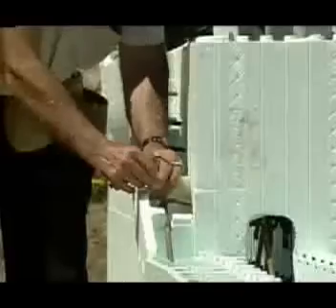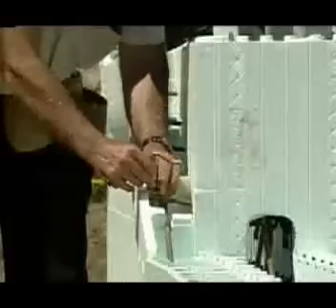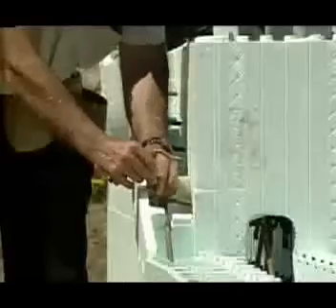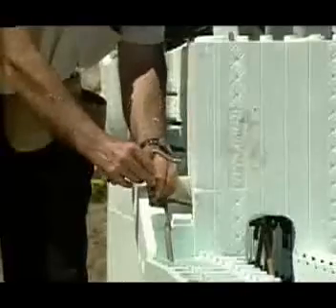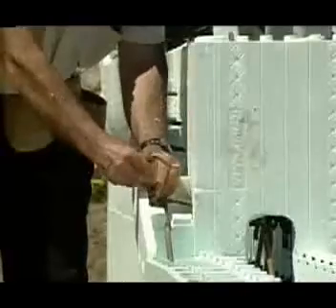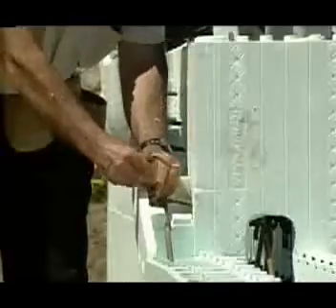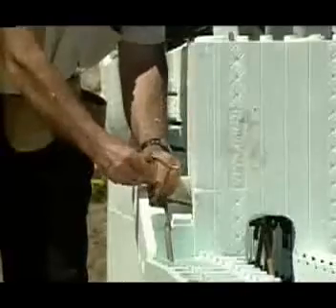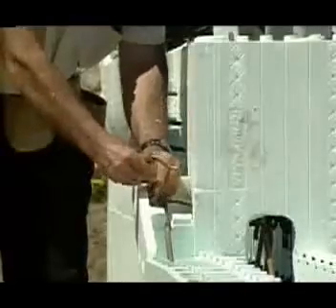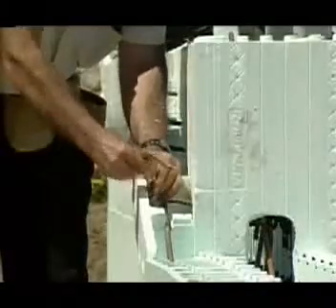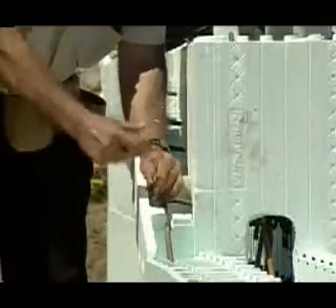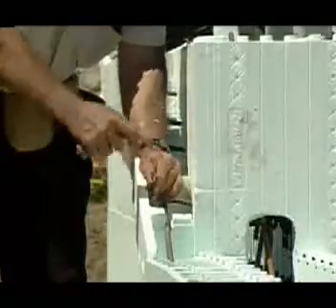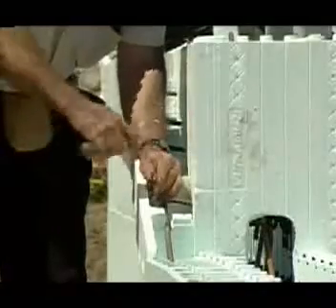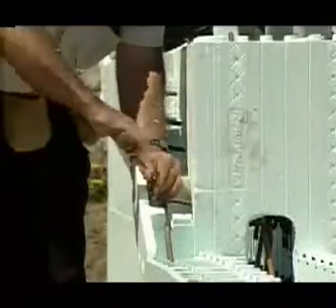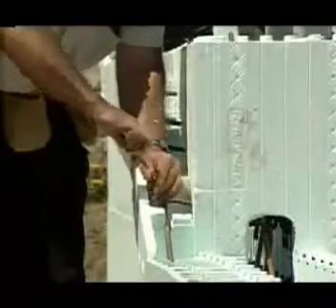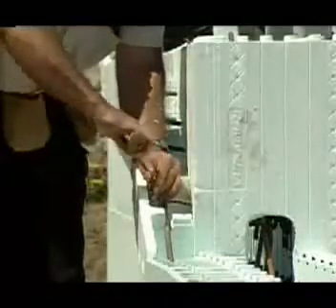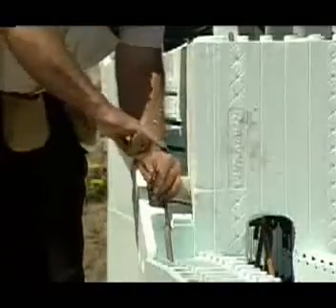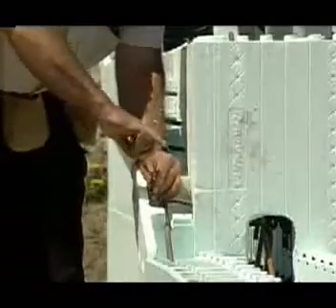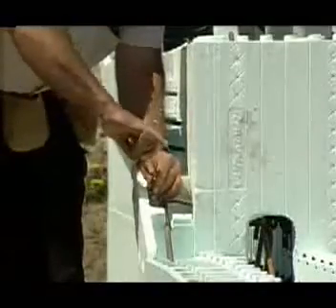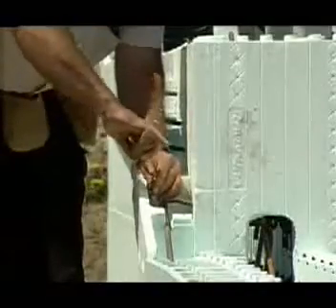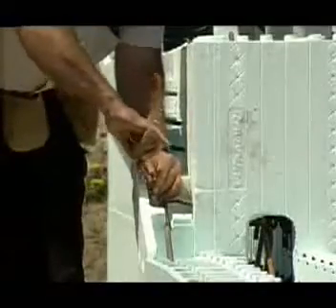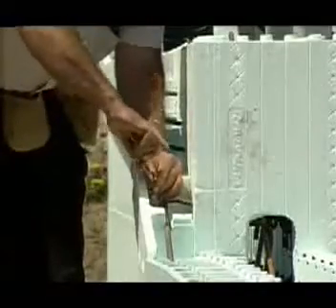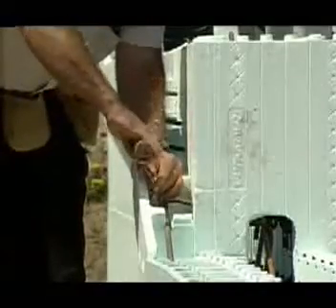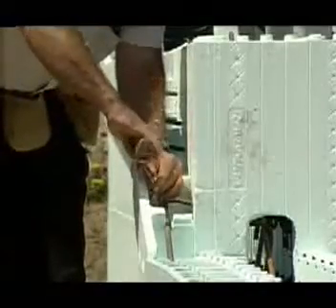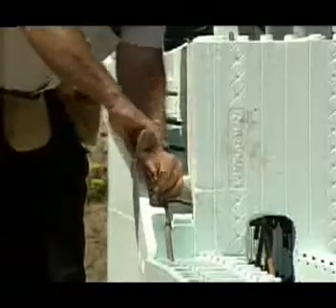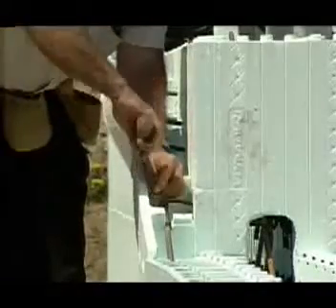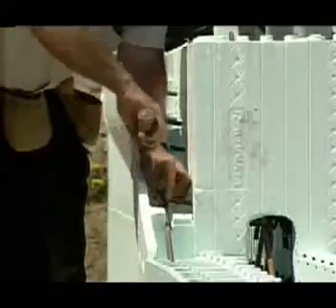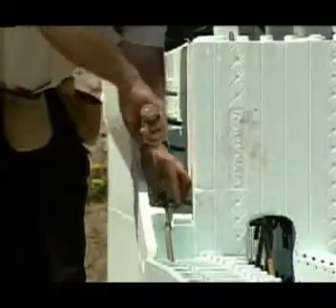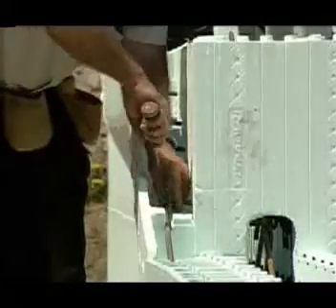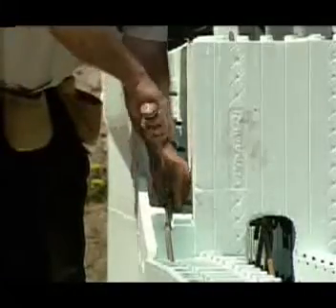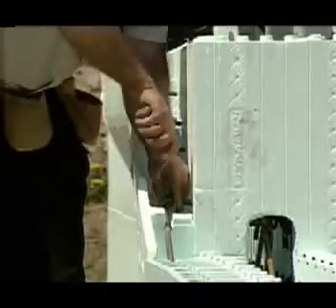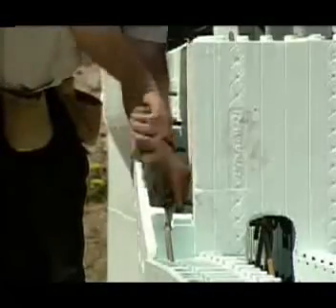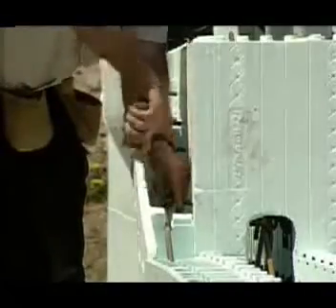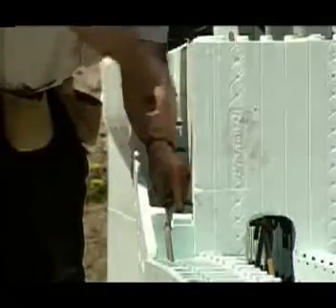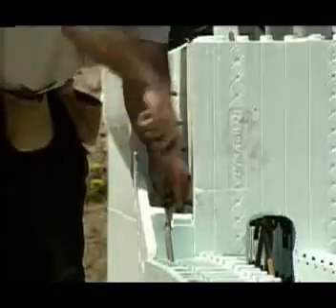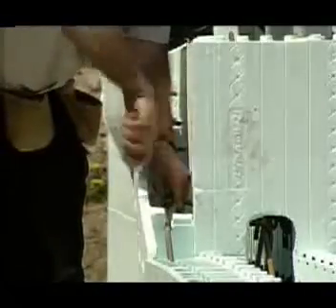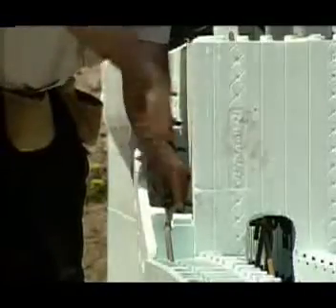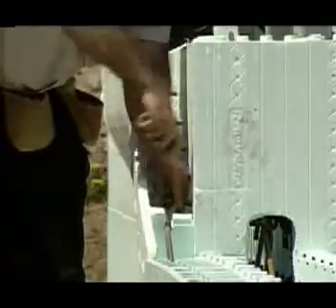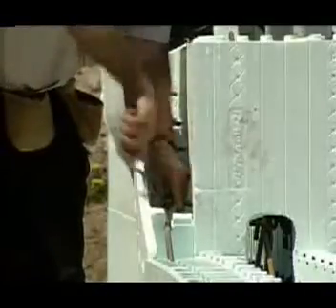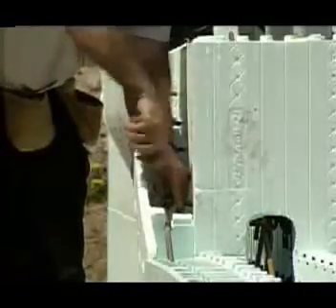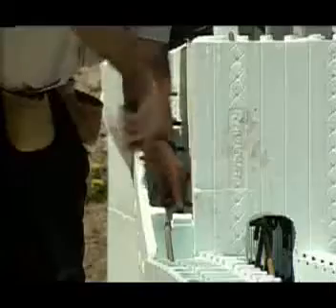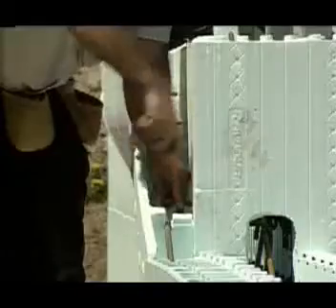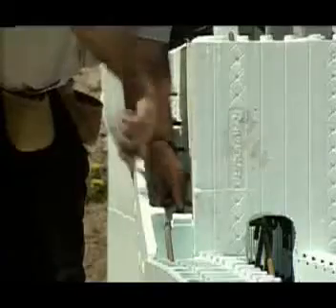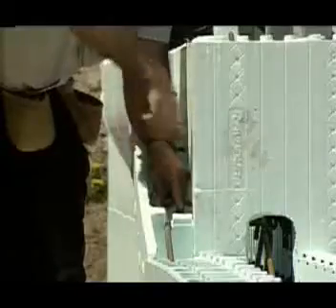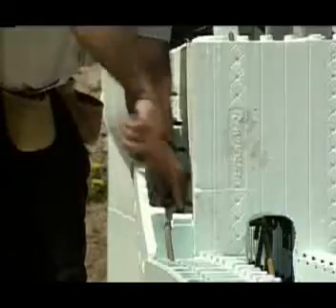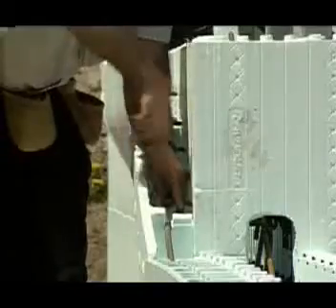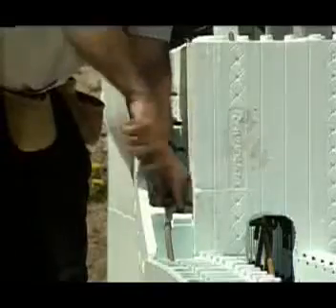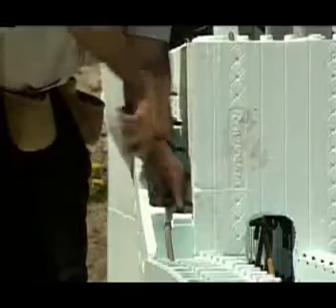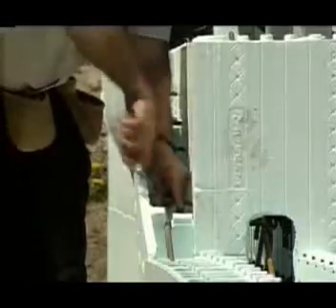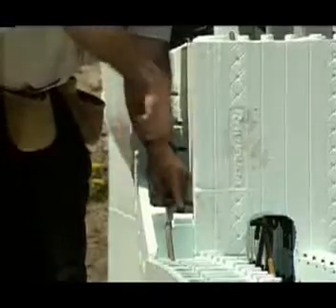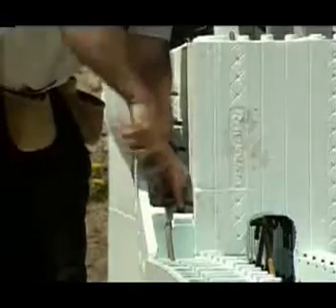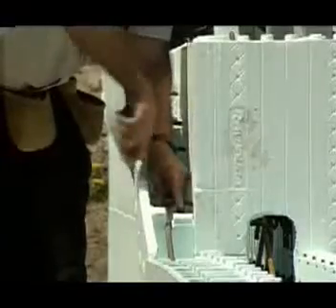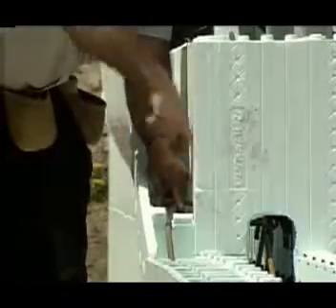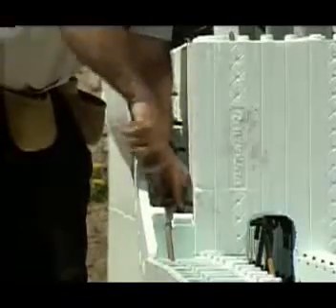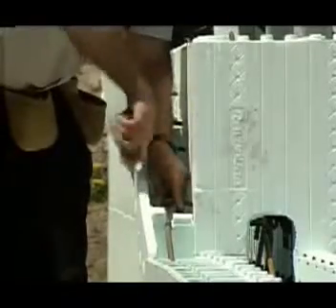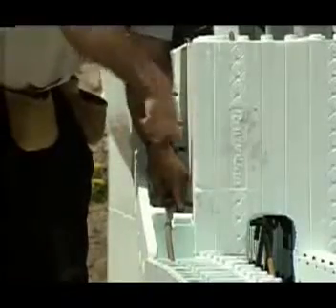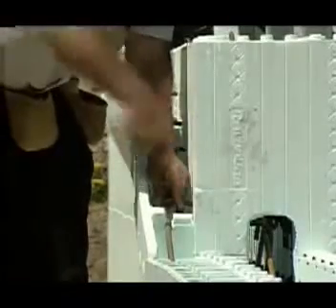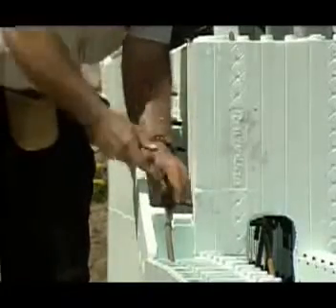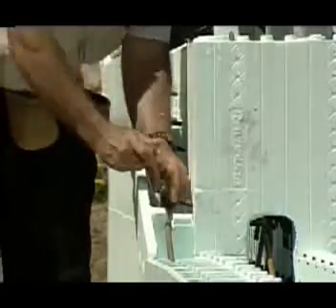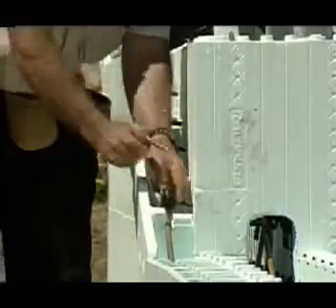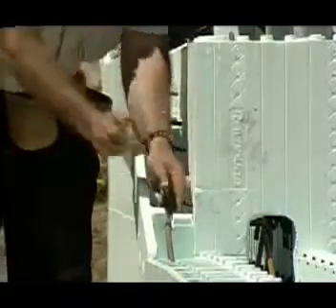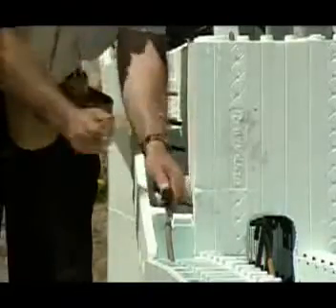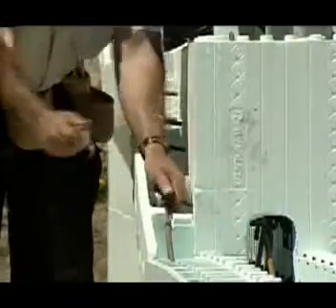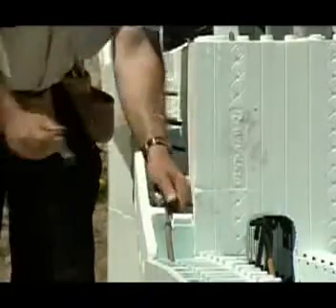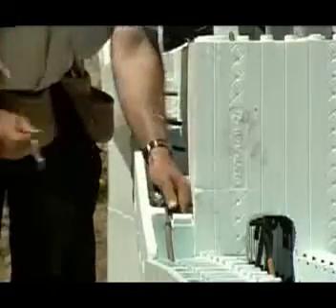Since the brick ledge is diagonal, he wires the stirrups and rebar together to prevent them from shifting during concrete placement.